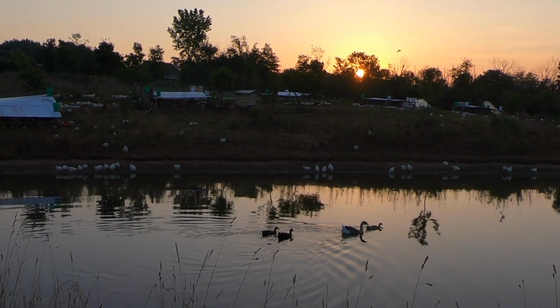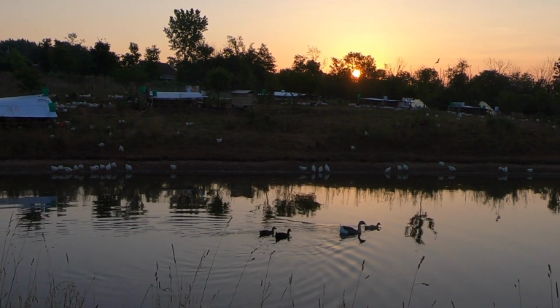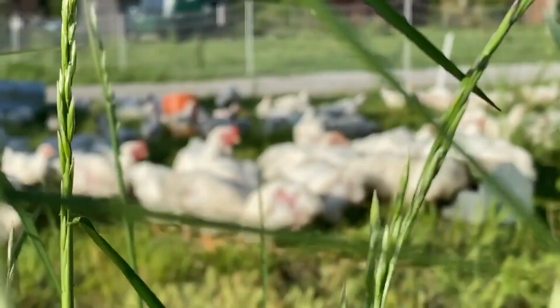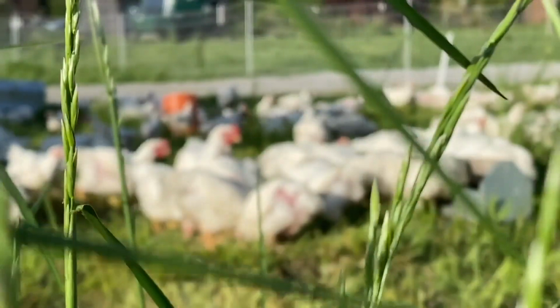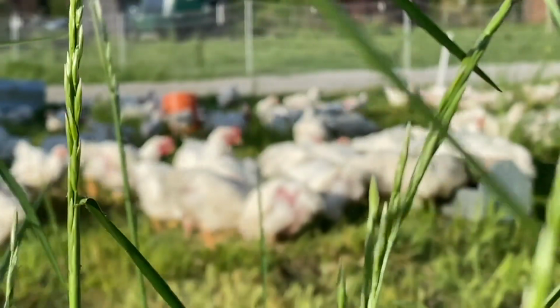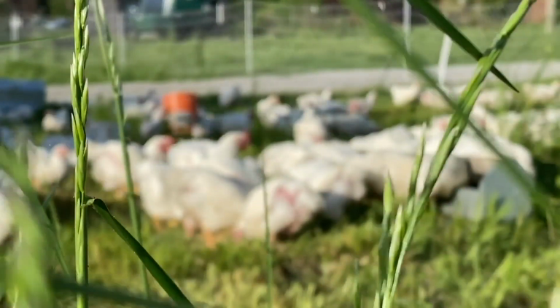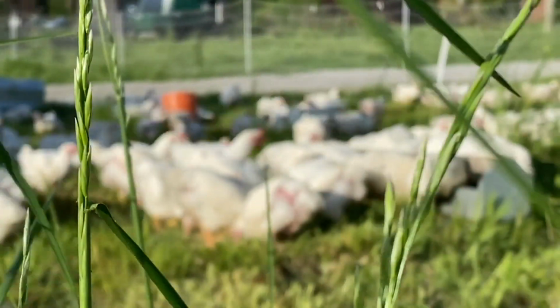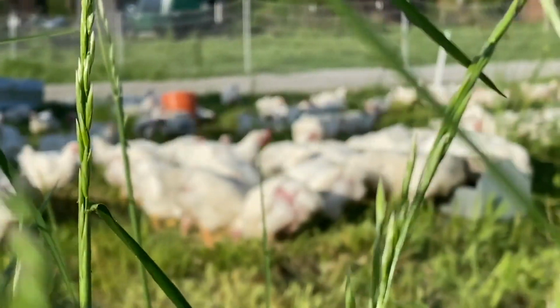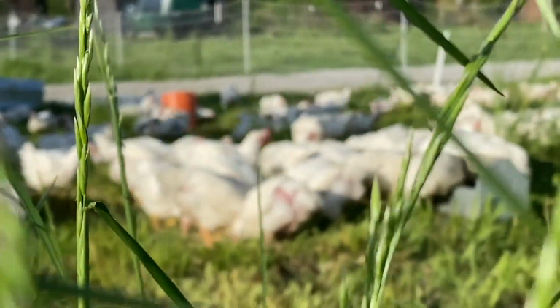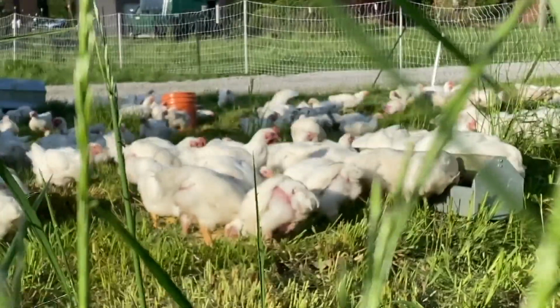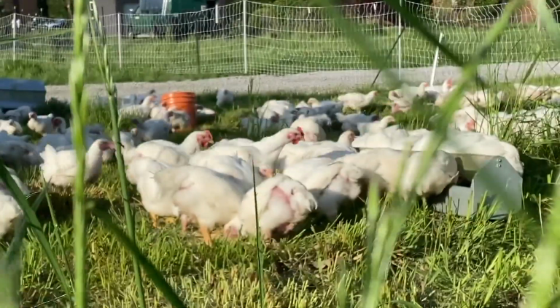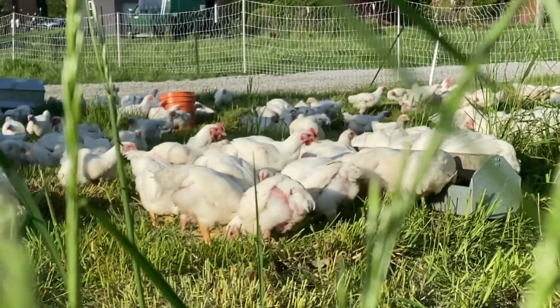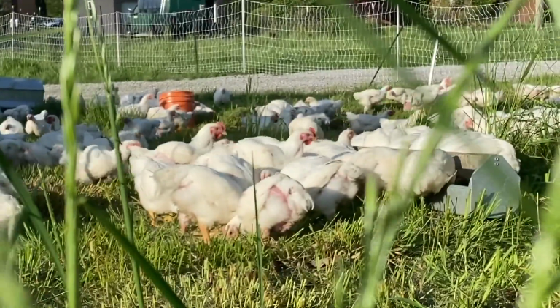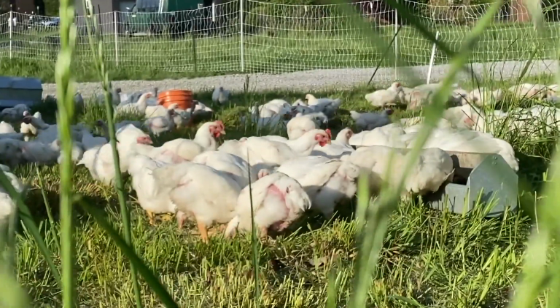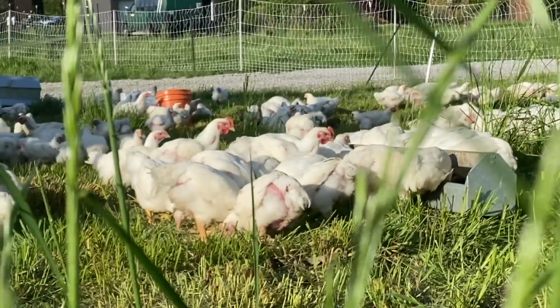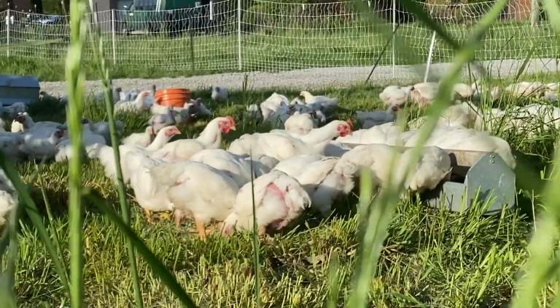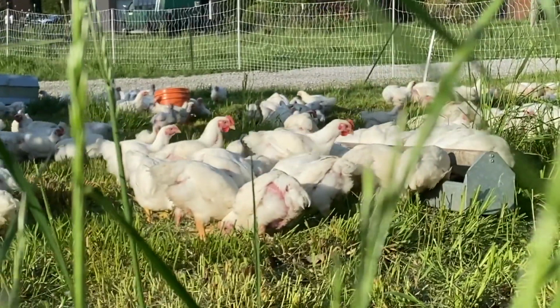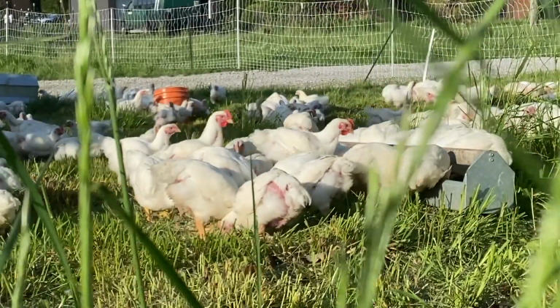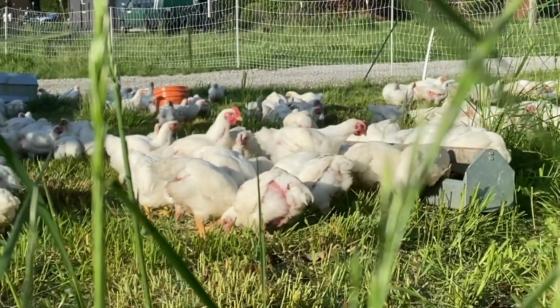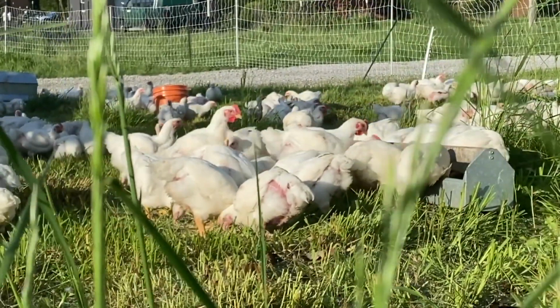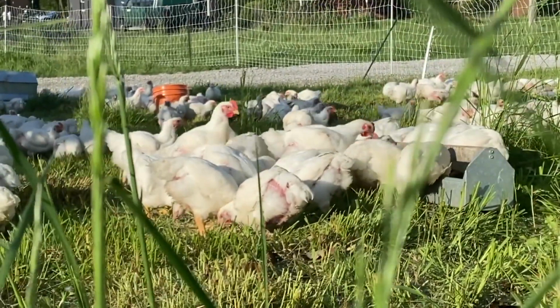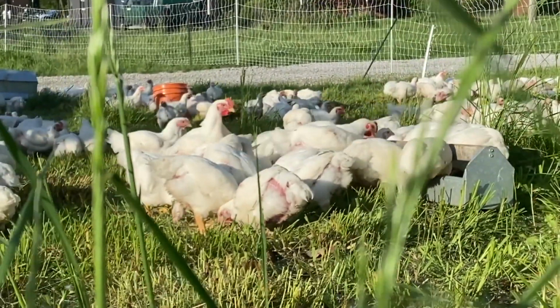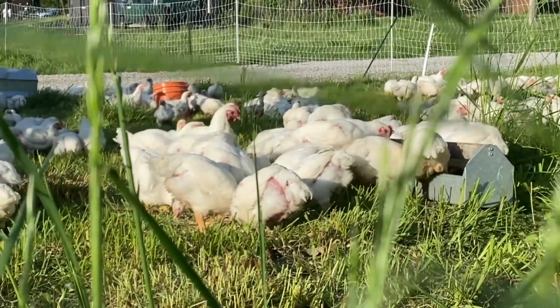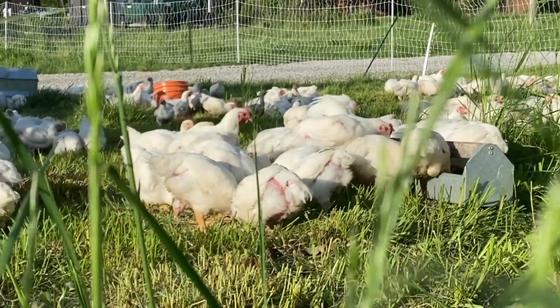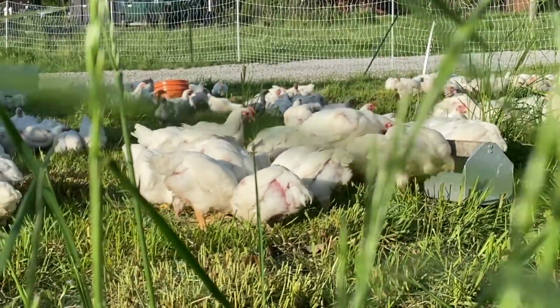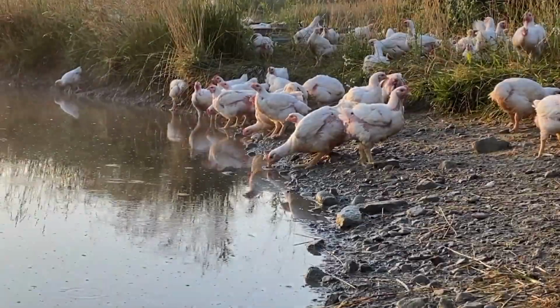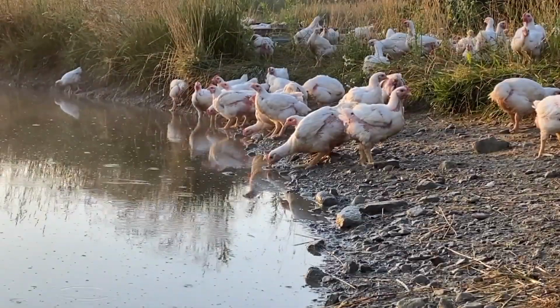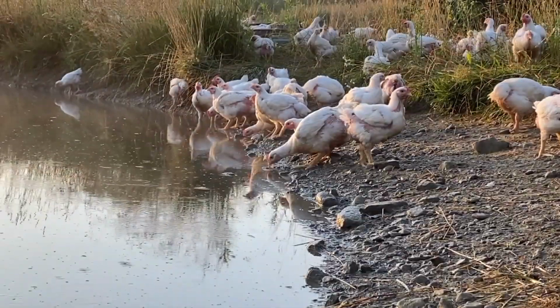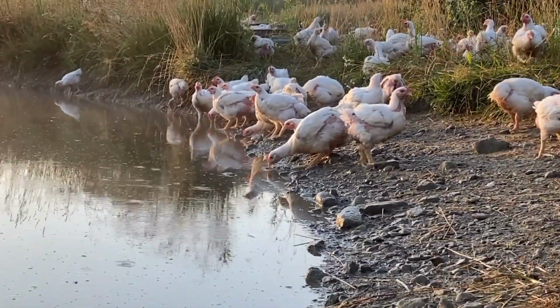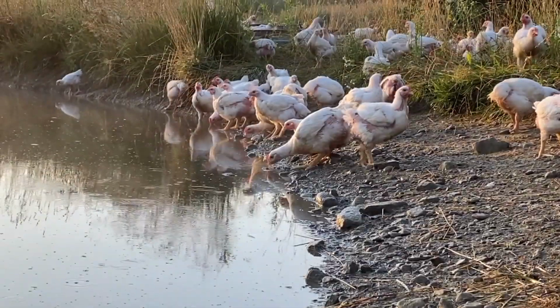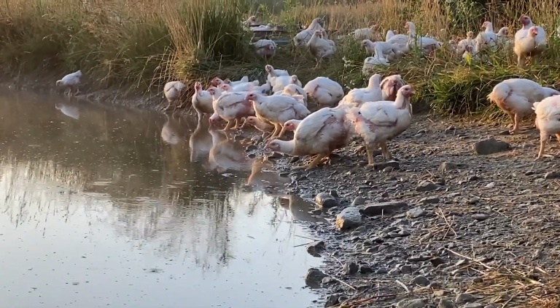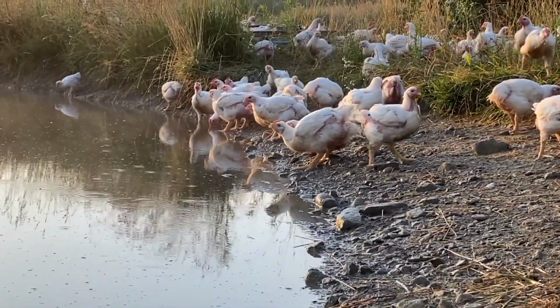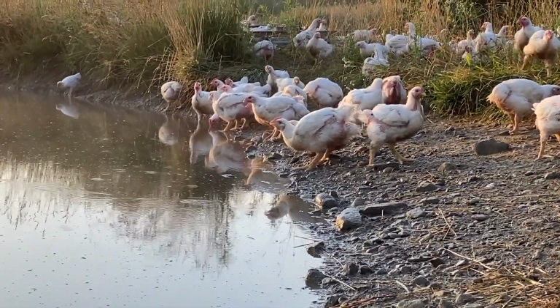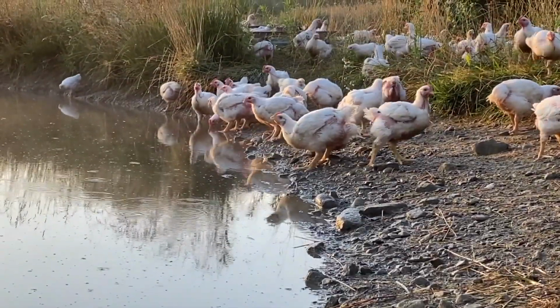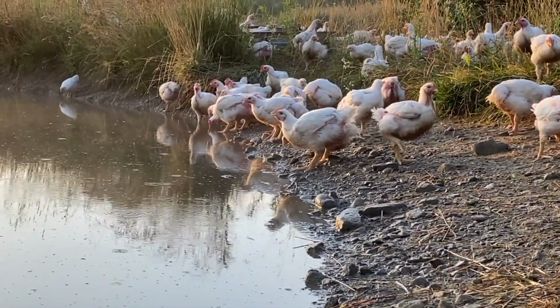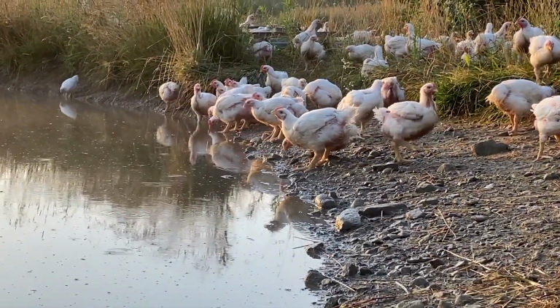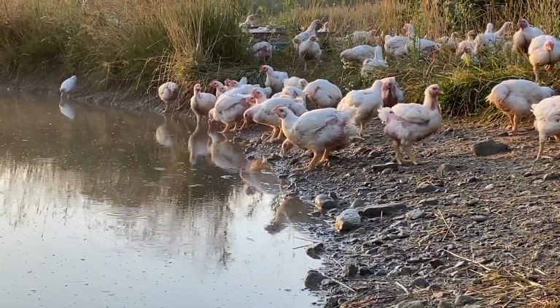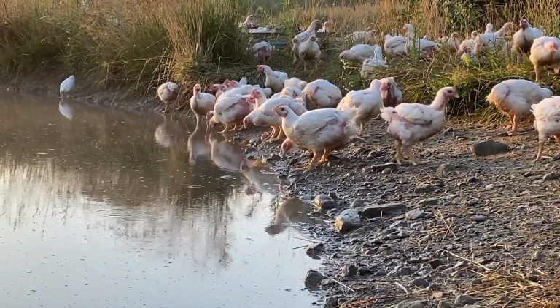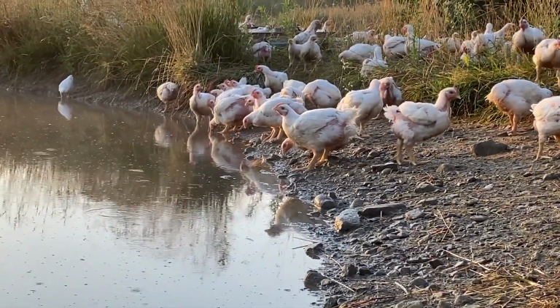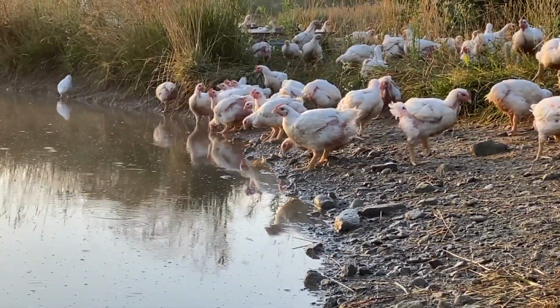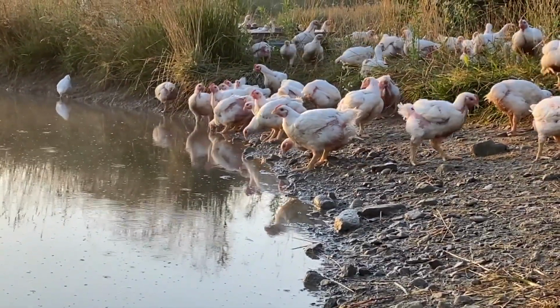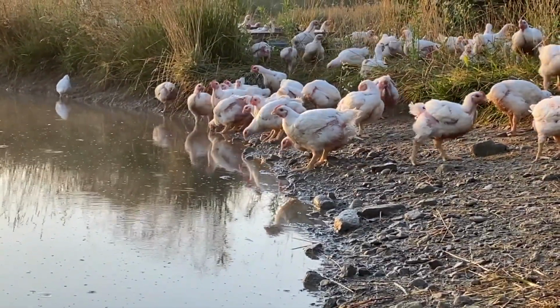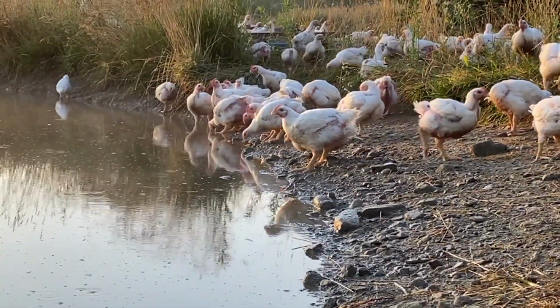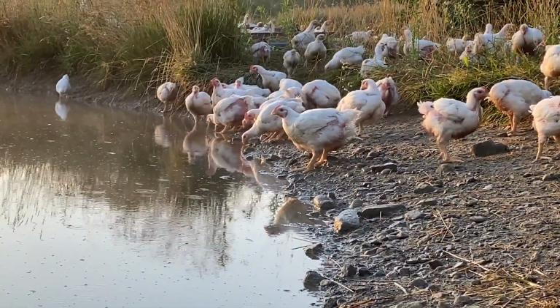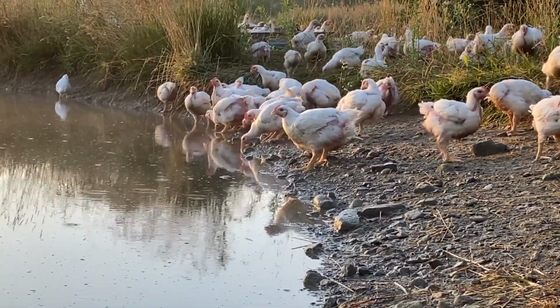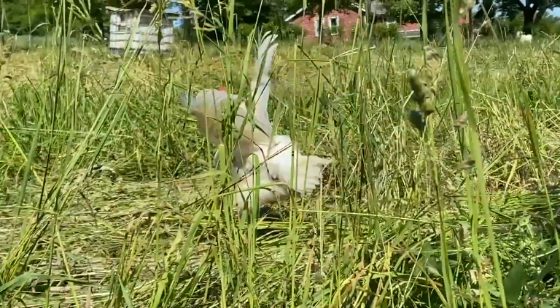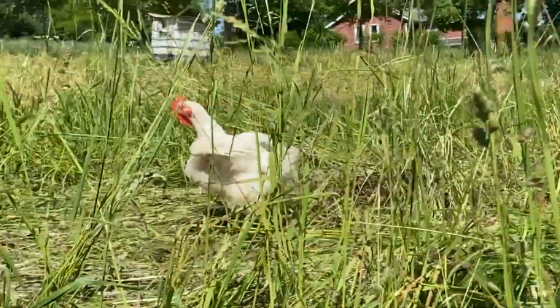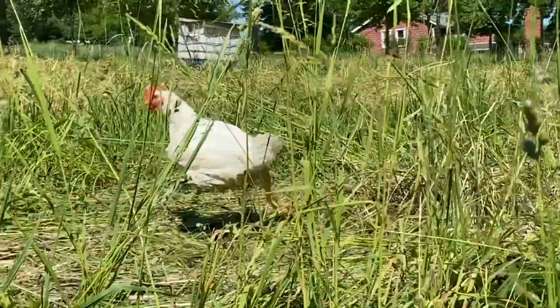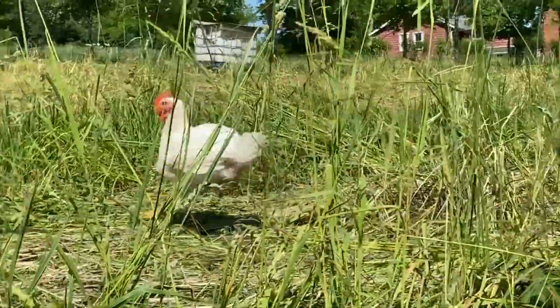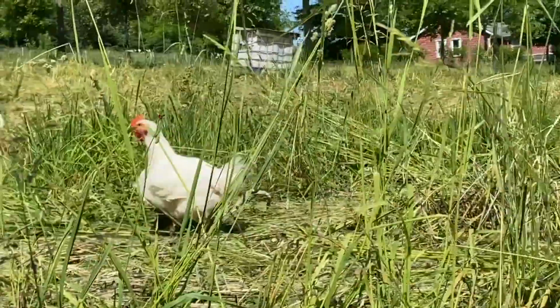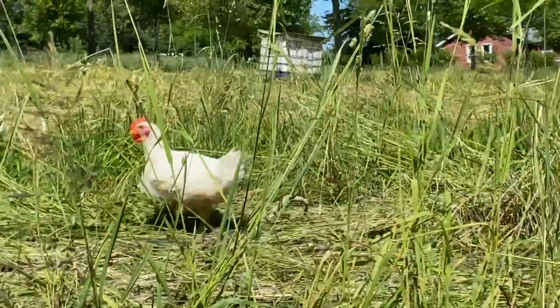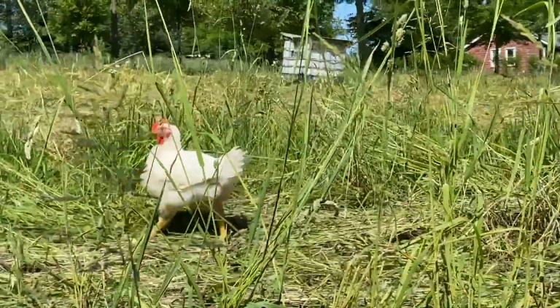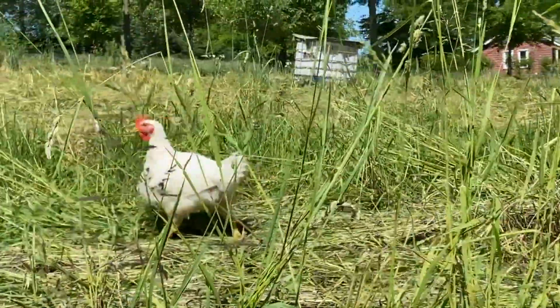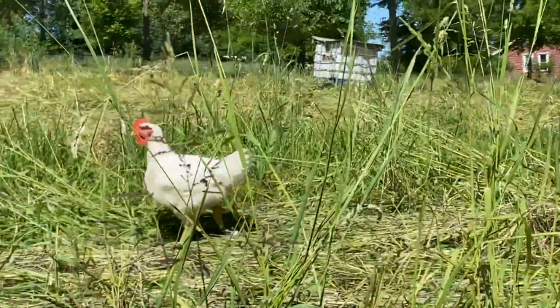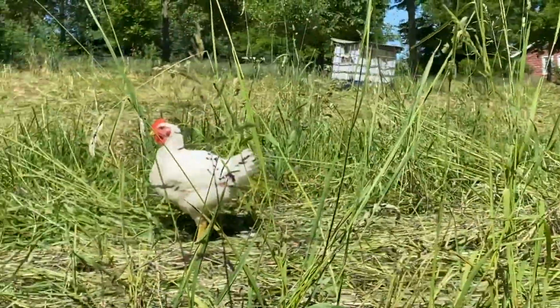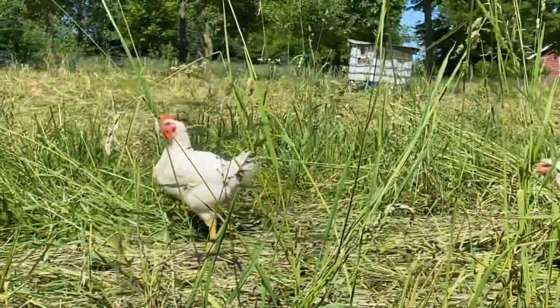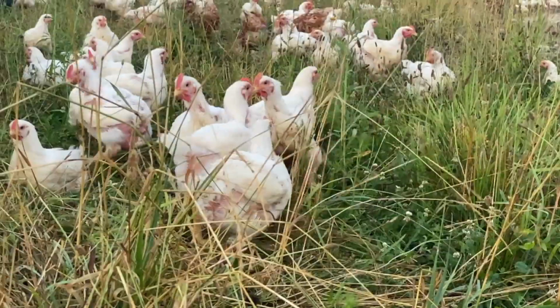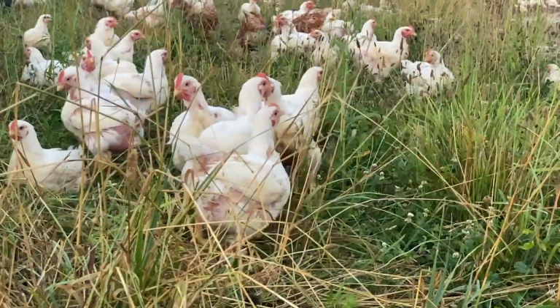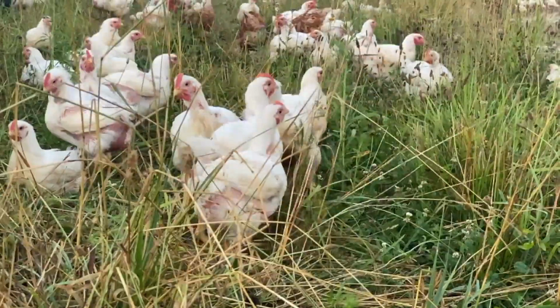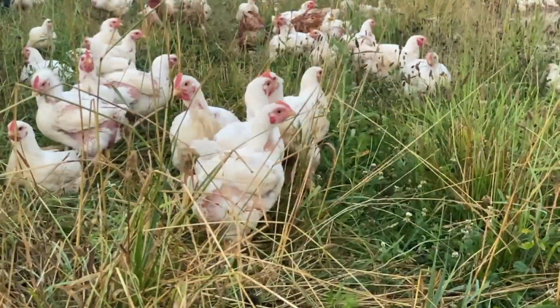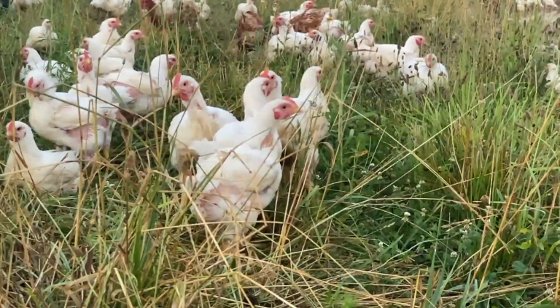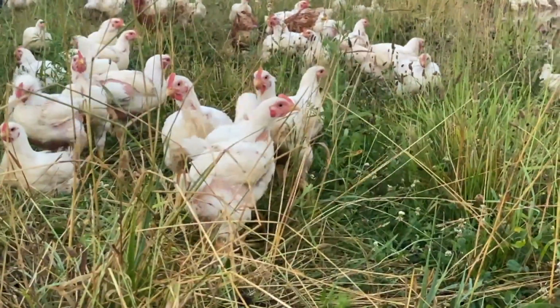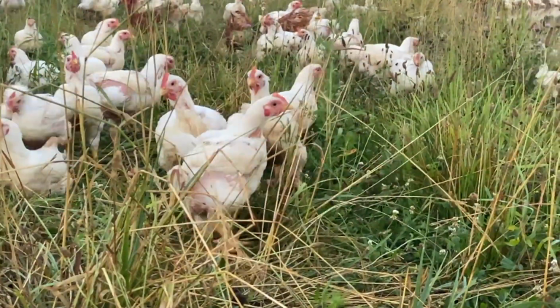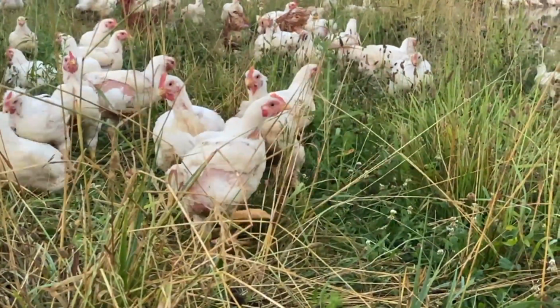Once the birds are moved out to pasture, they have complete freedom to roam, exercise, and forage.